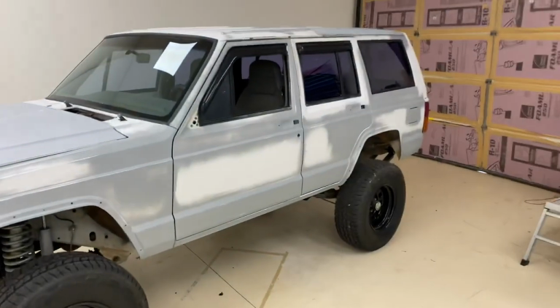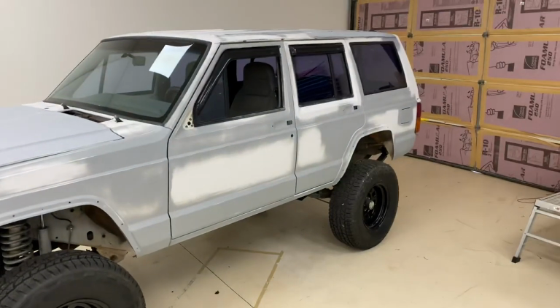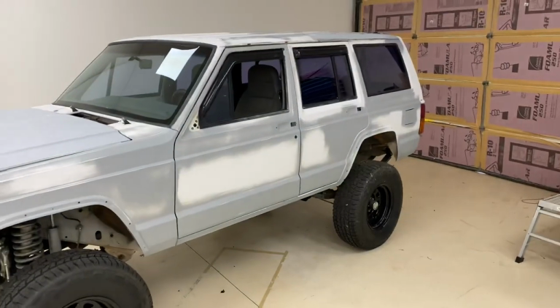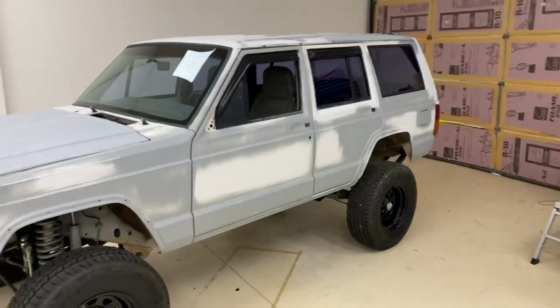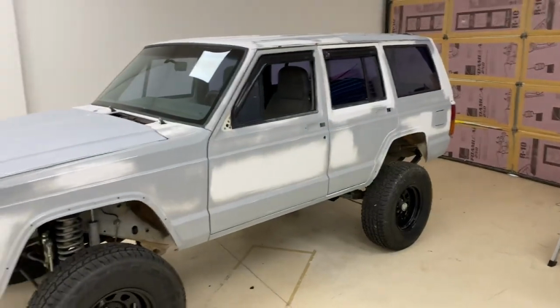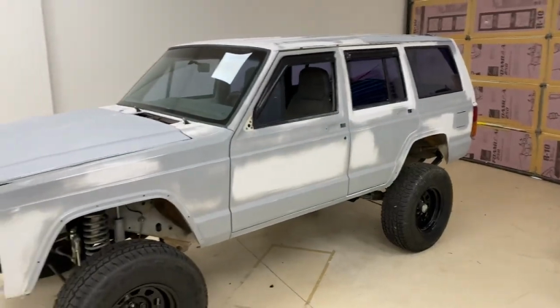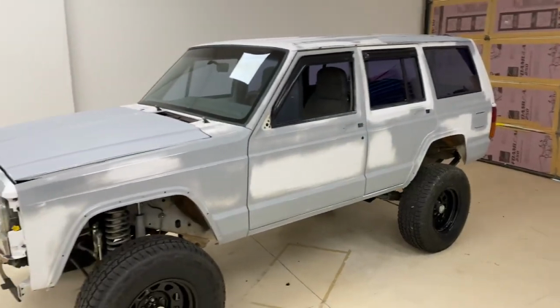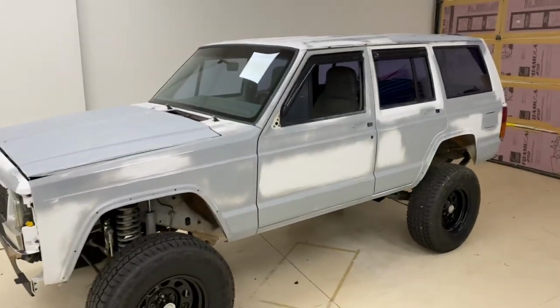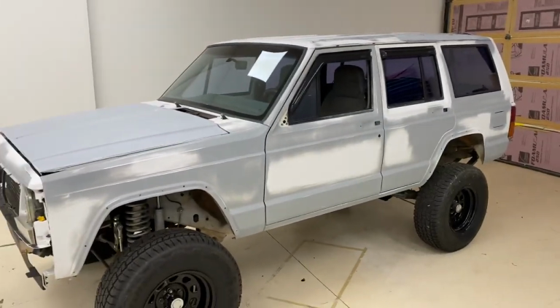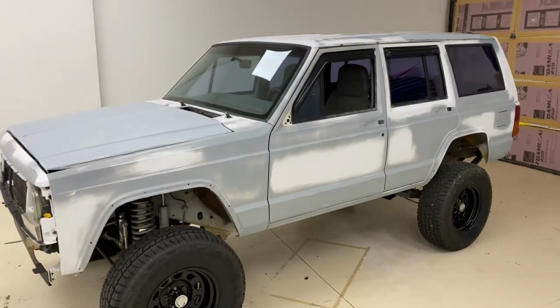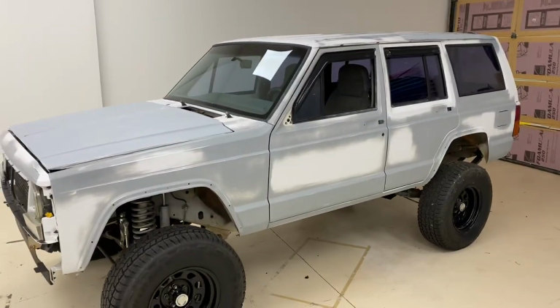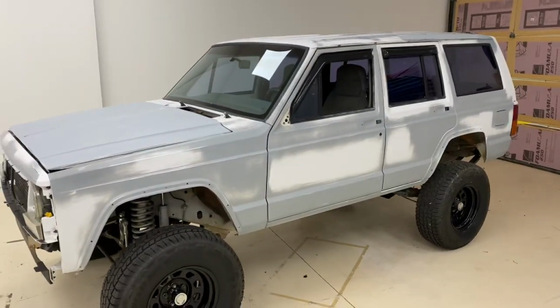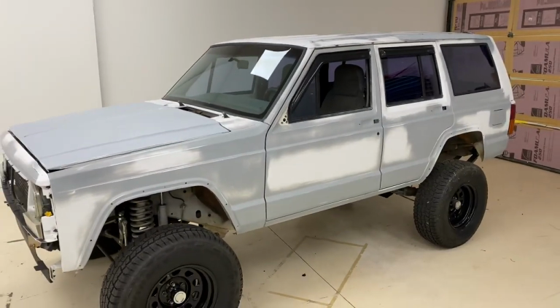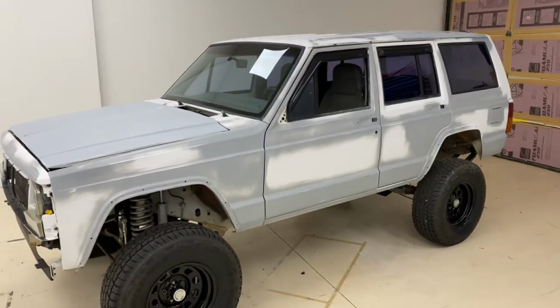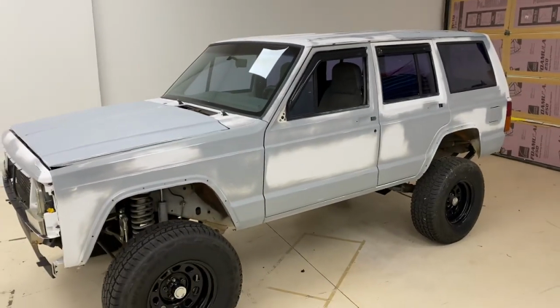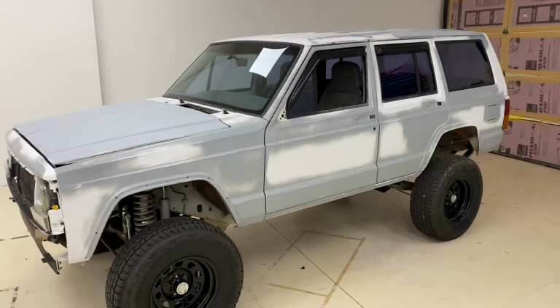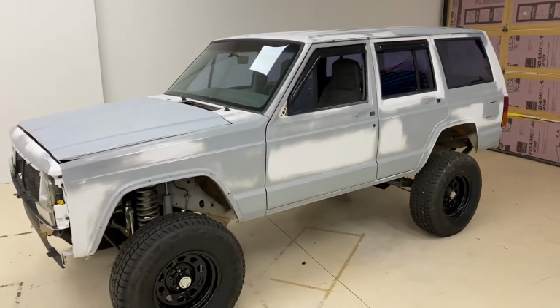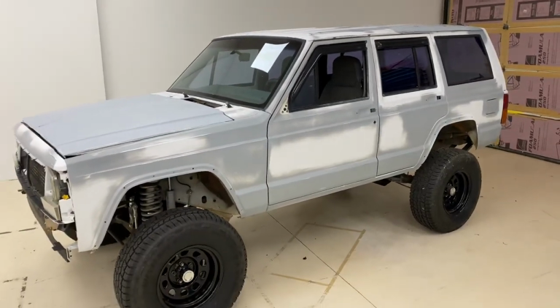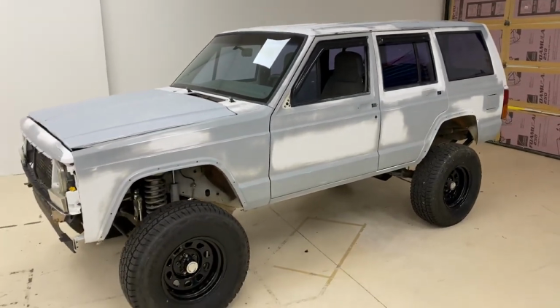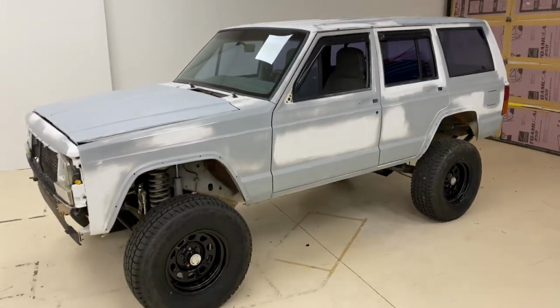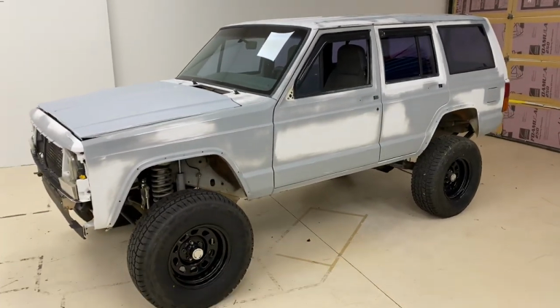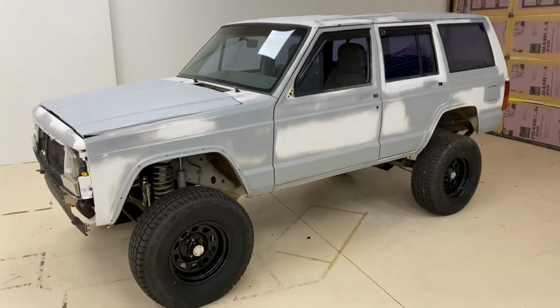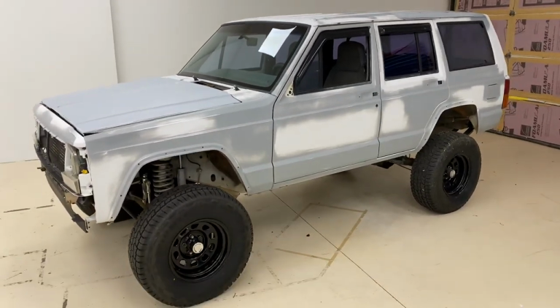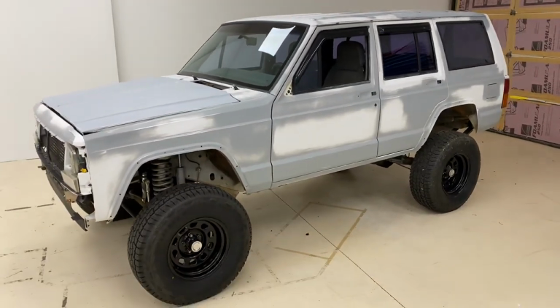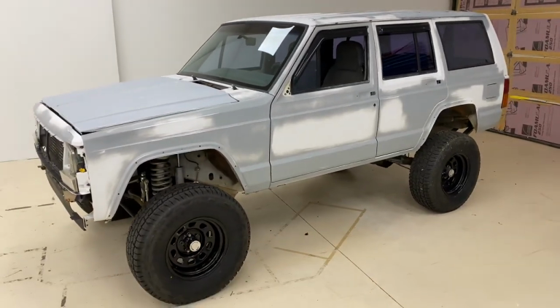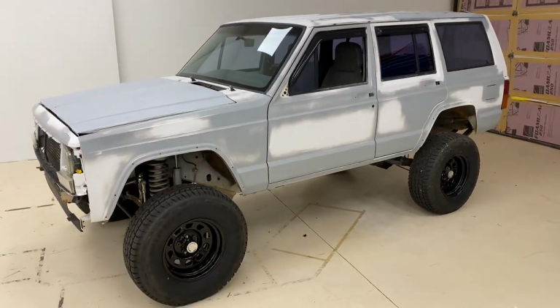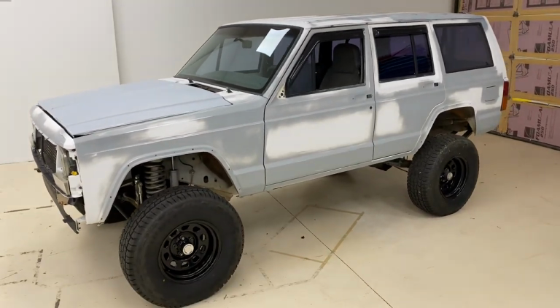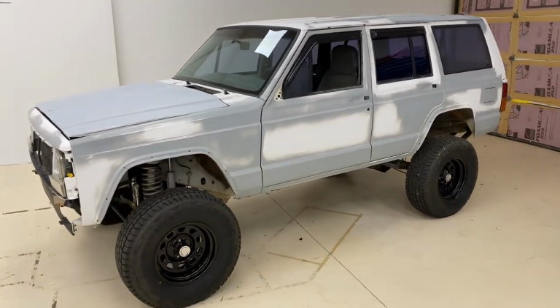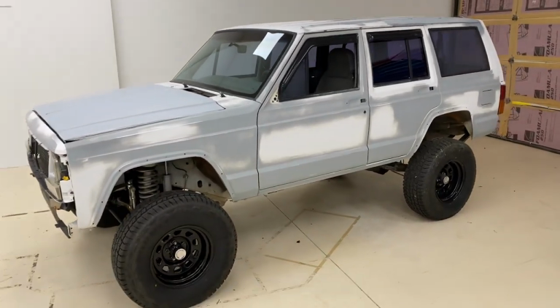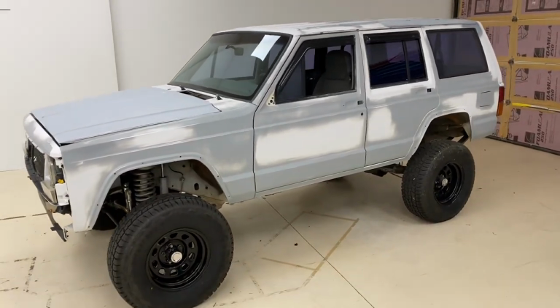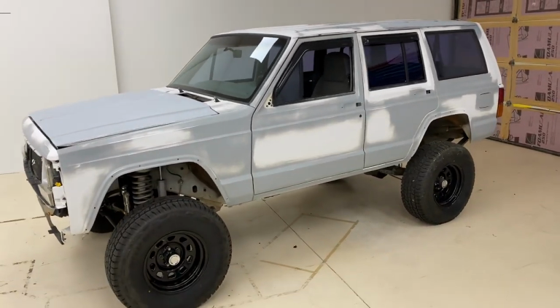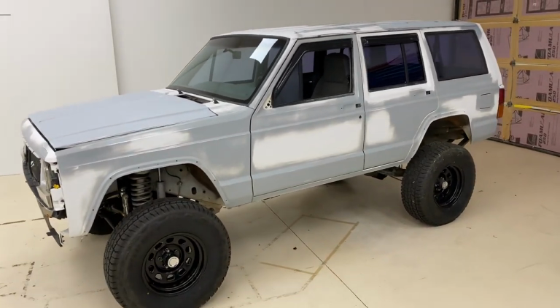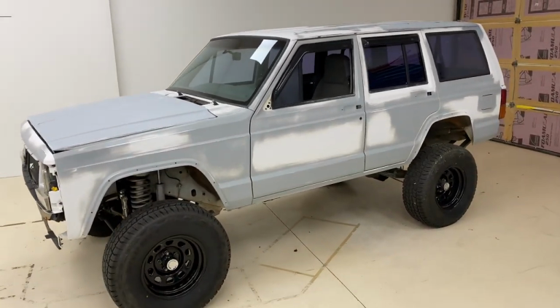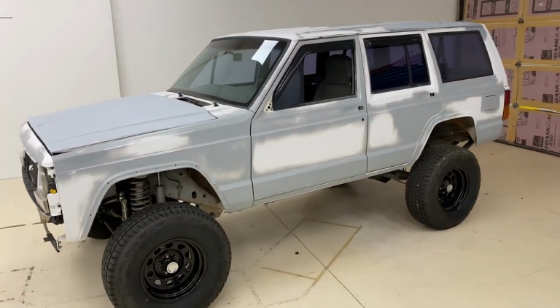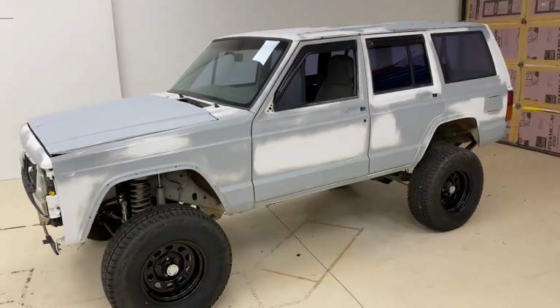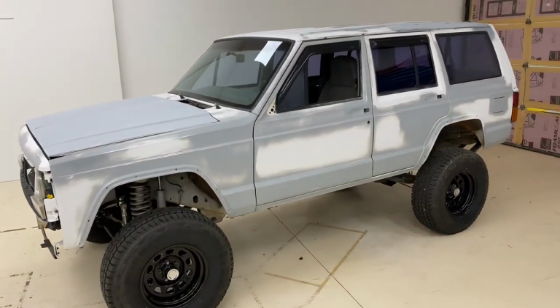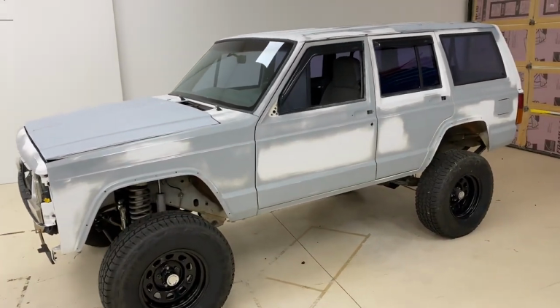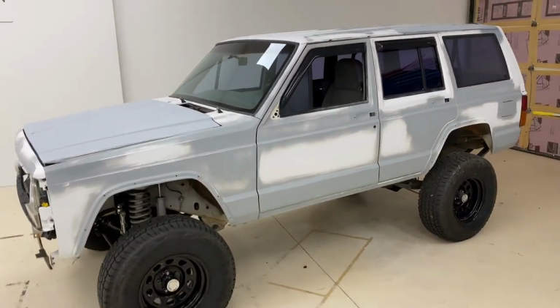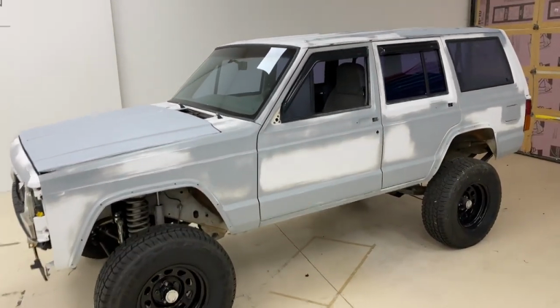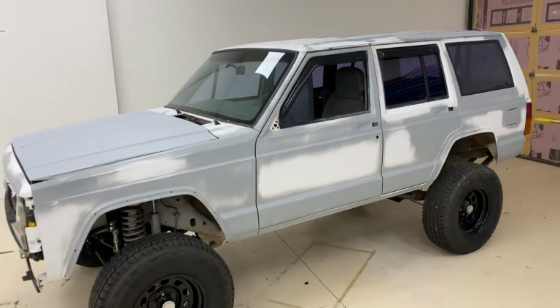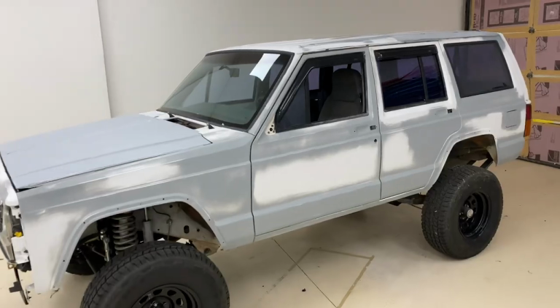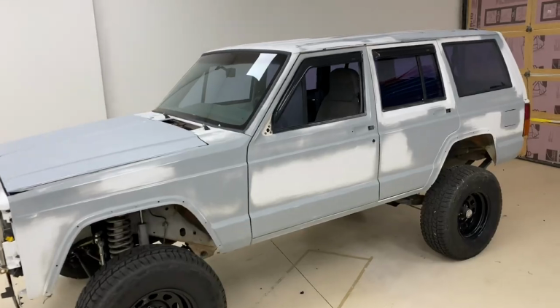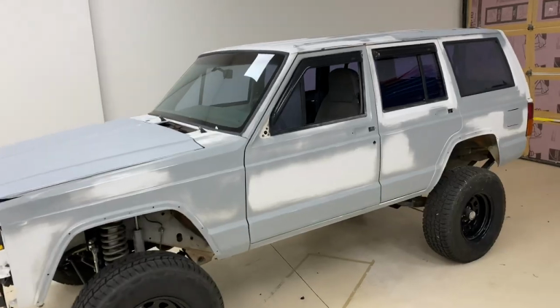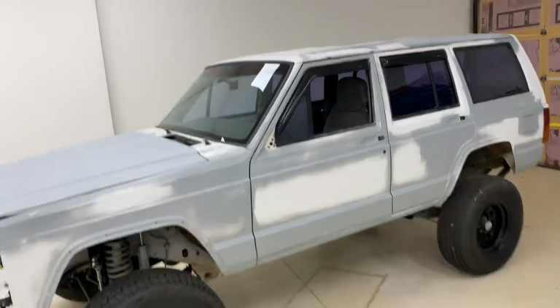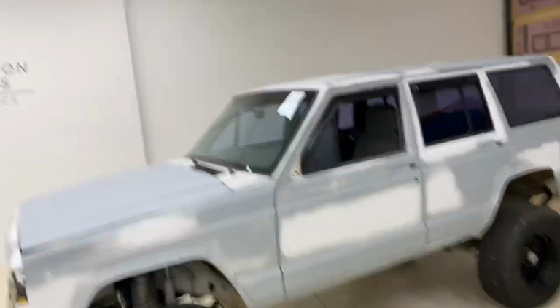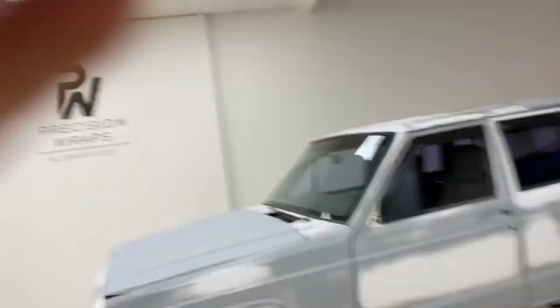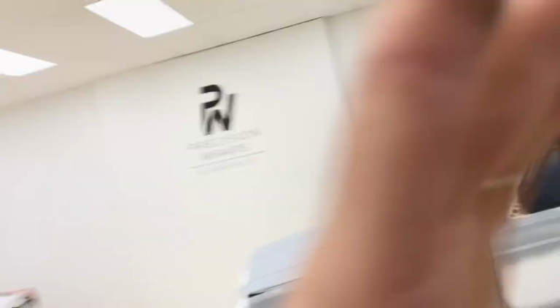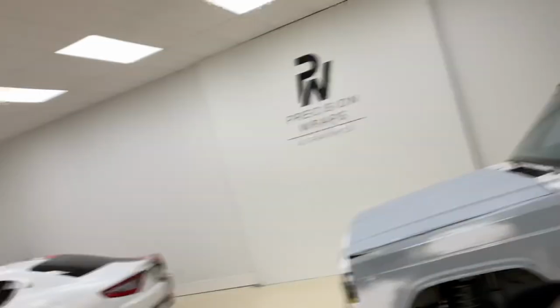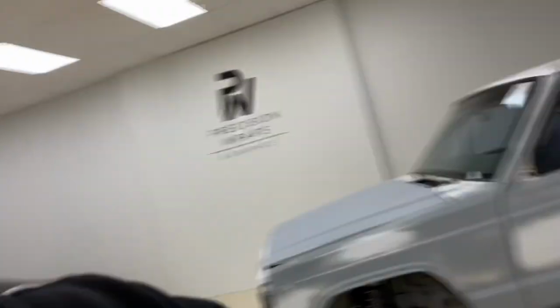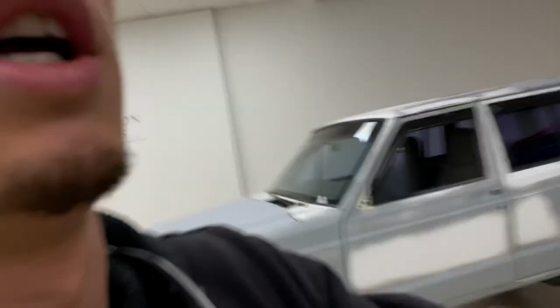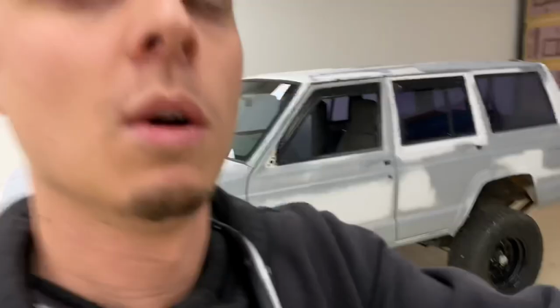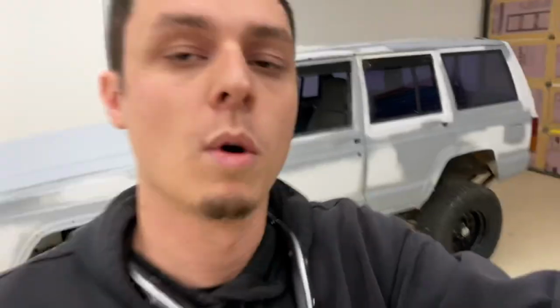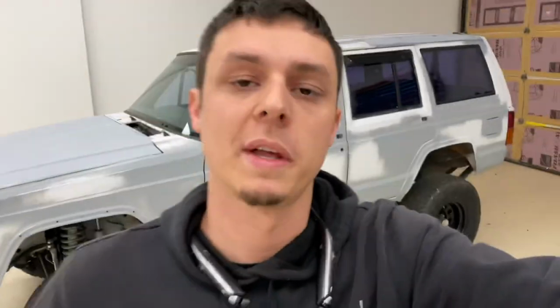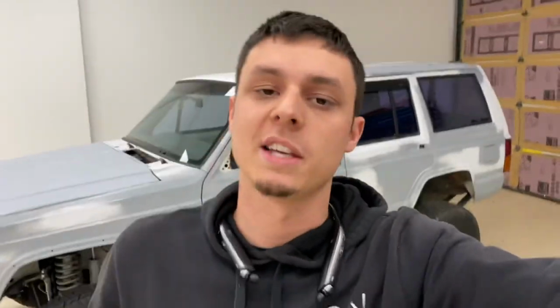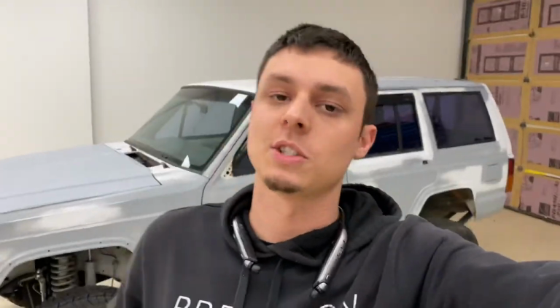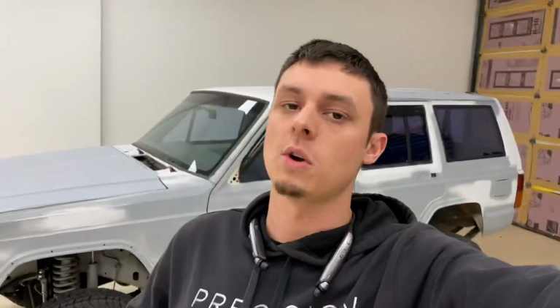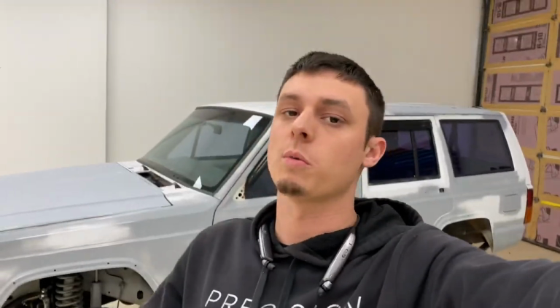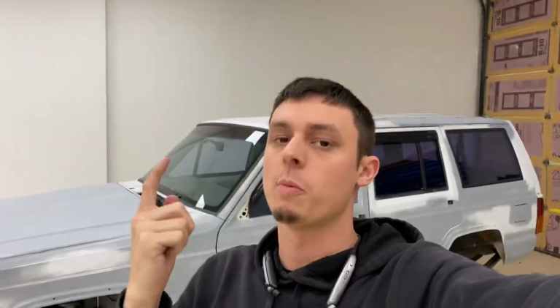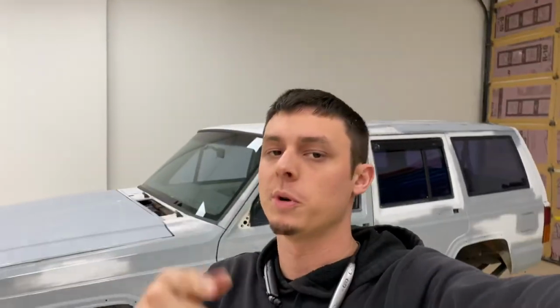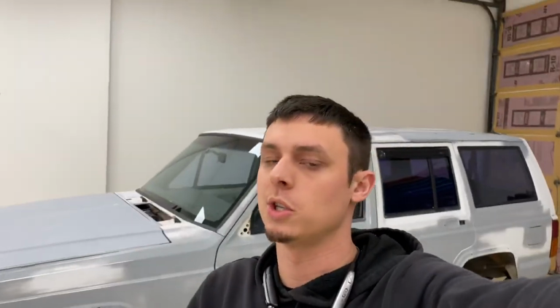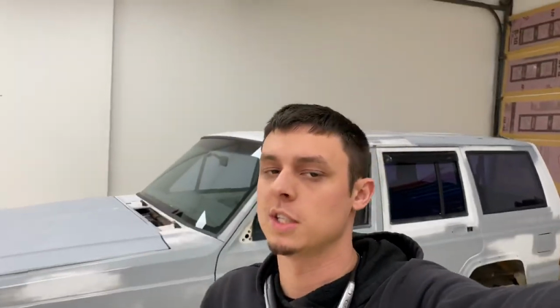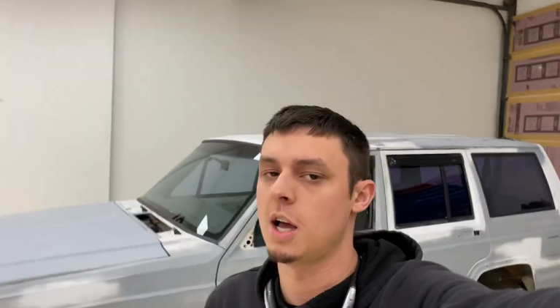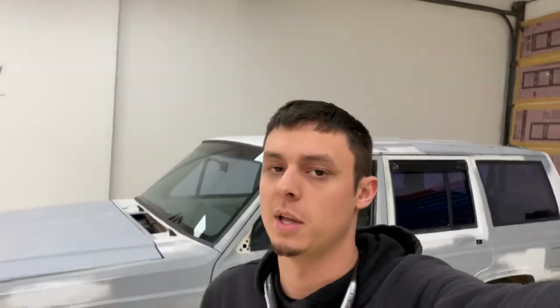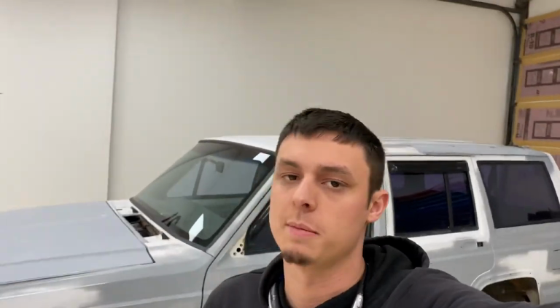We're going to get started on this one here — everything's torn down and disassembled, and we've got everything cleaned up. We're going to put you on time-lapse.